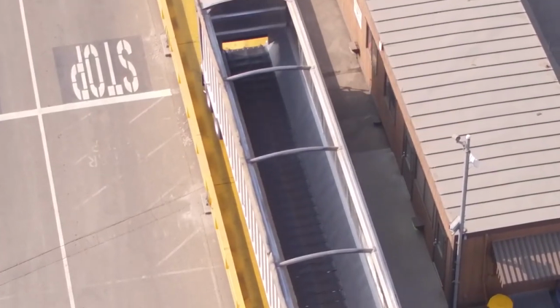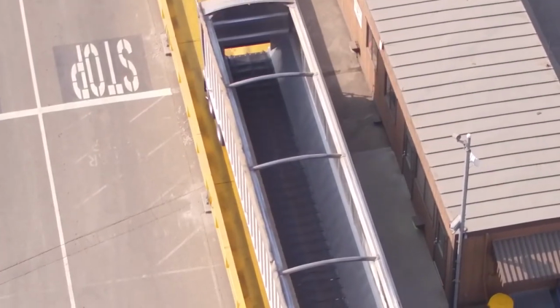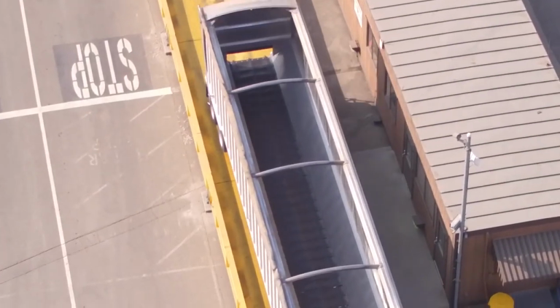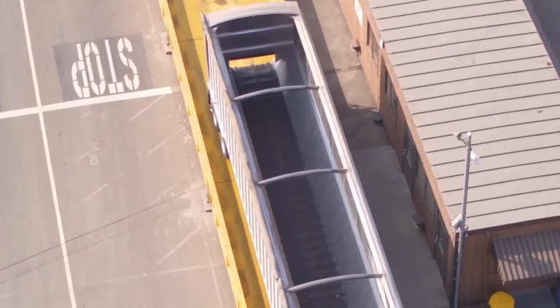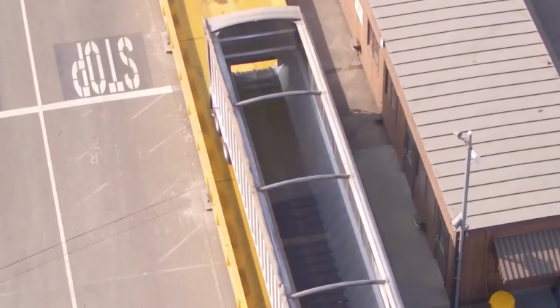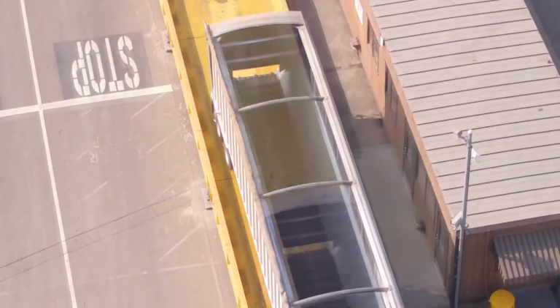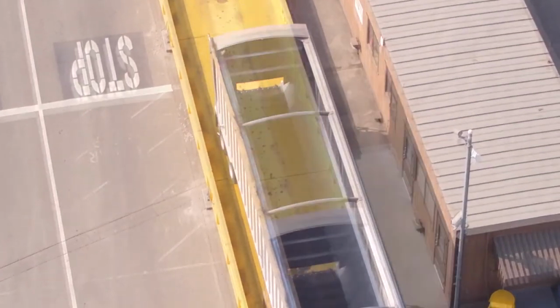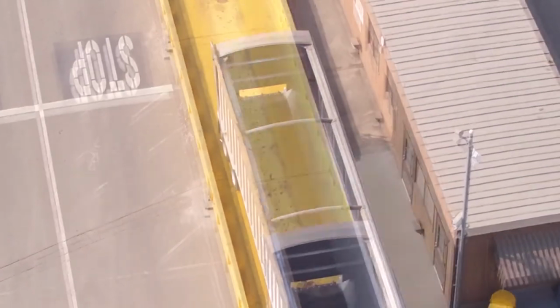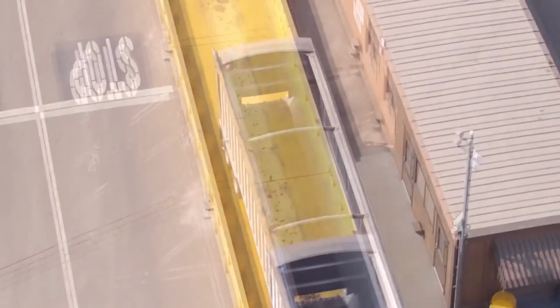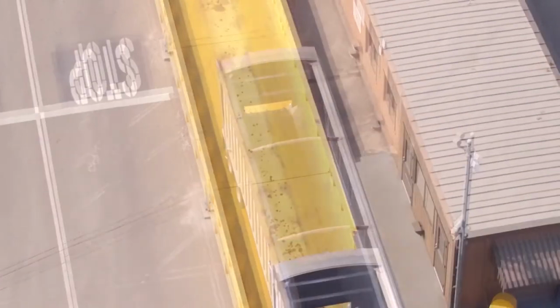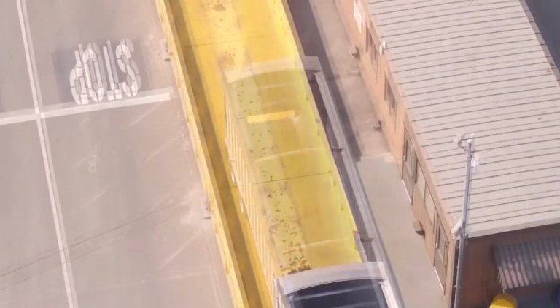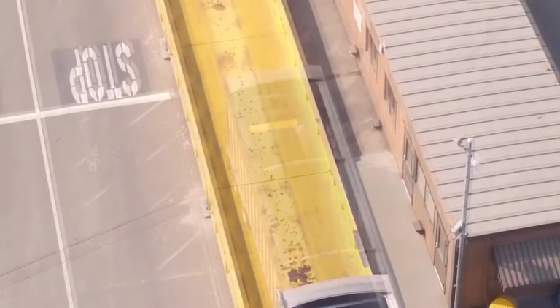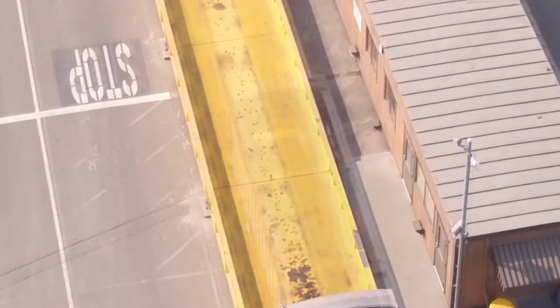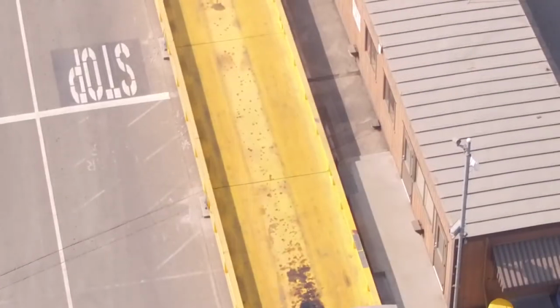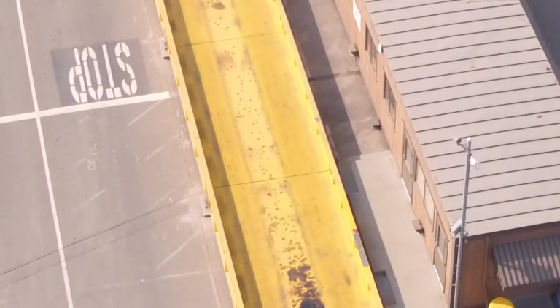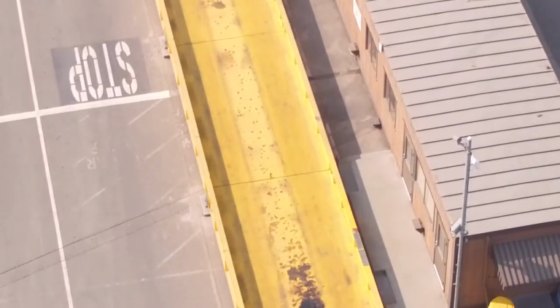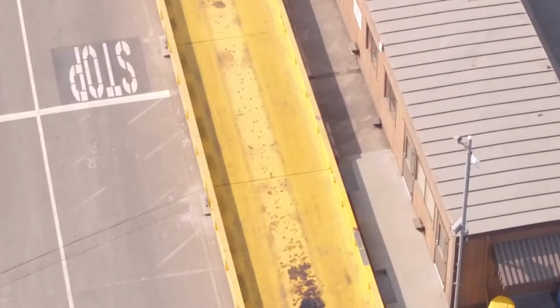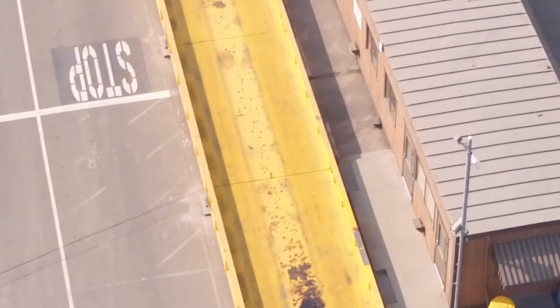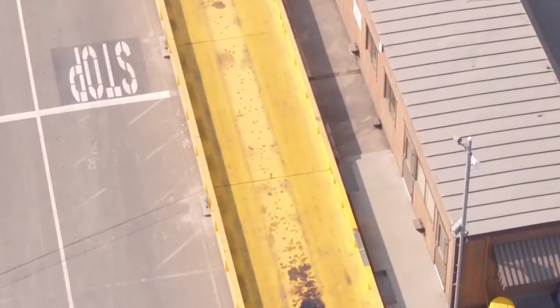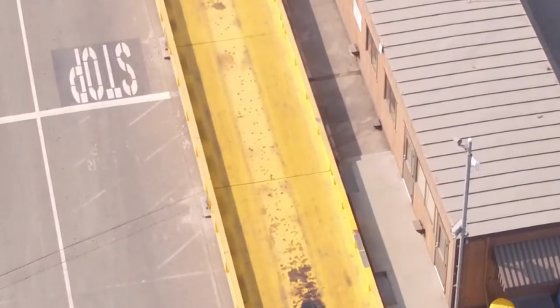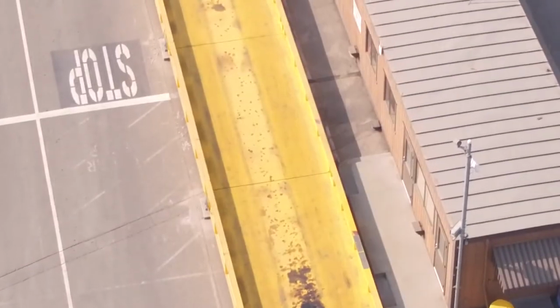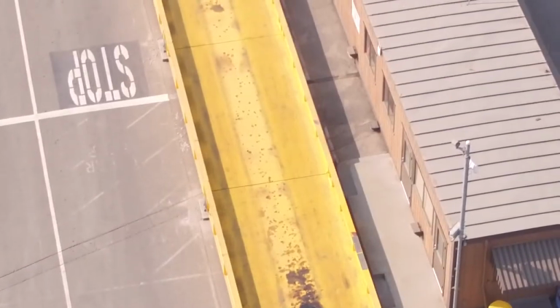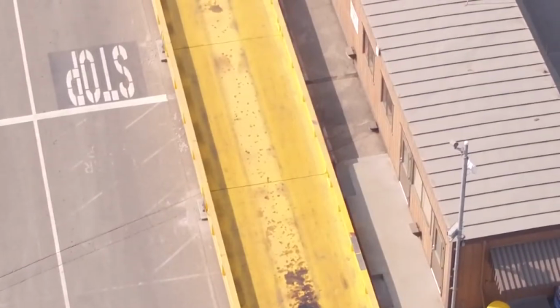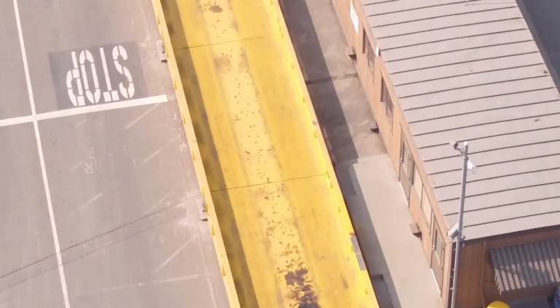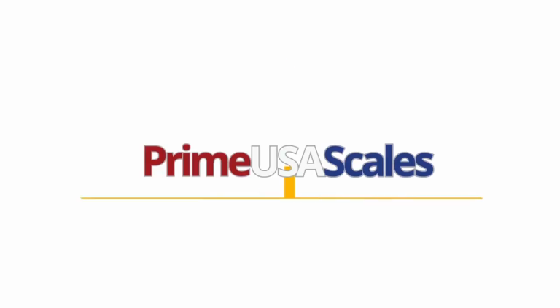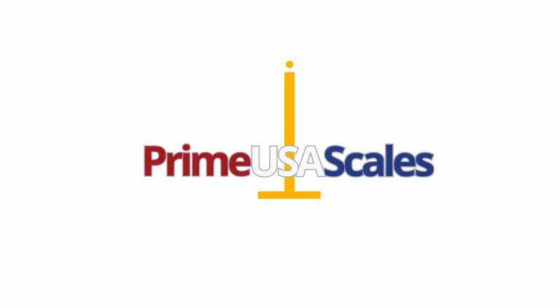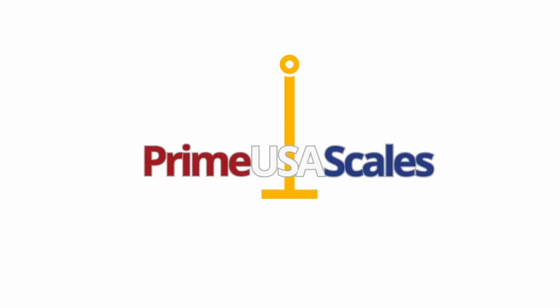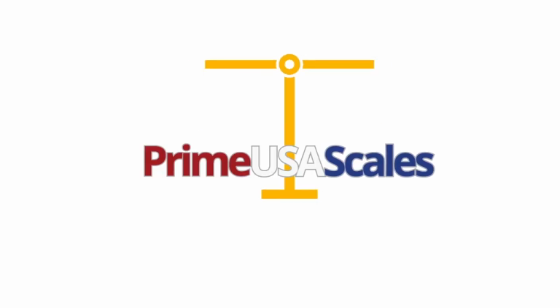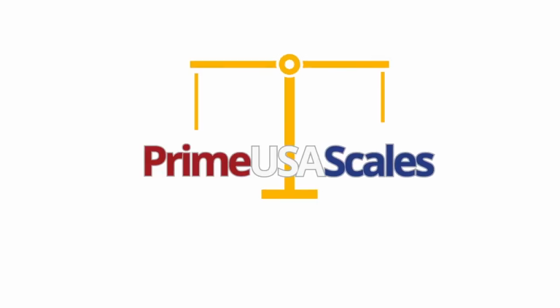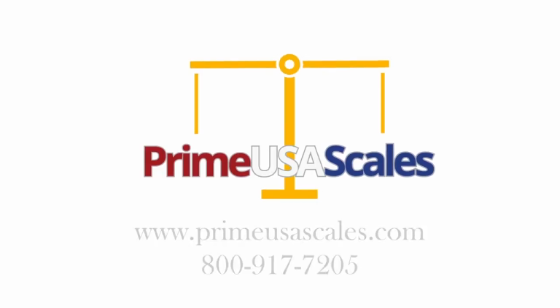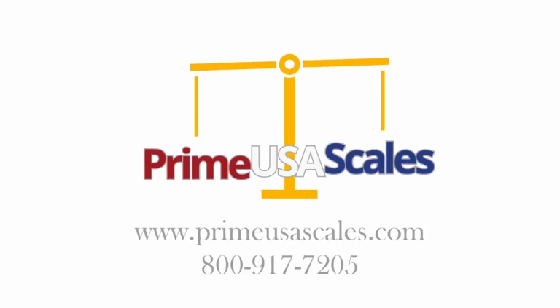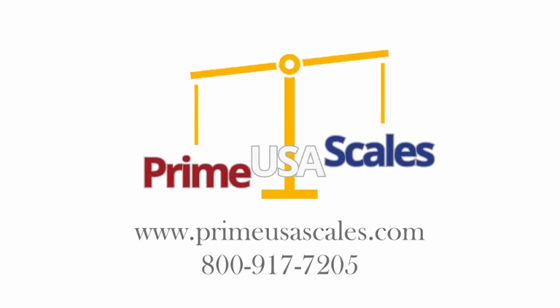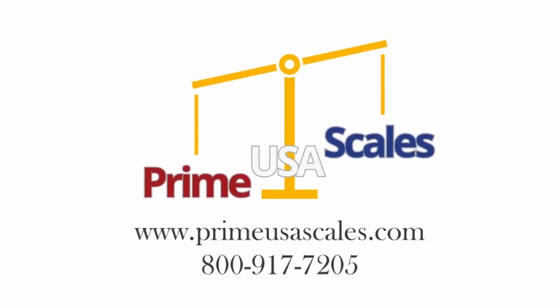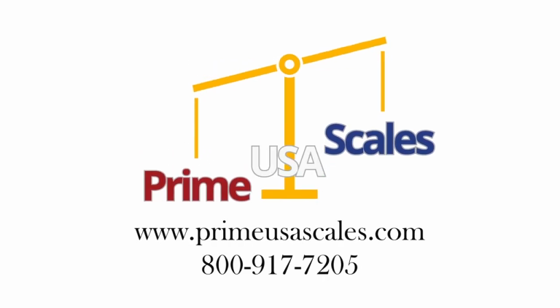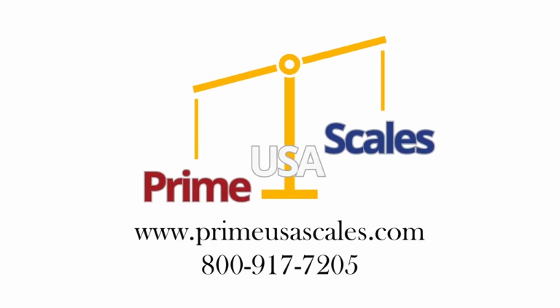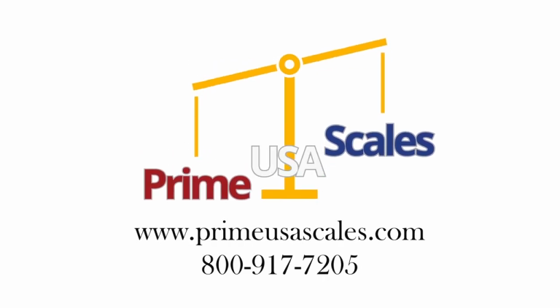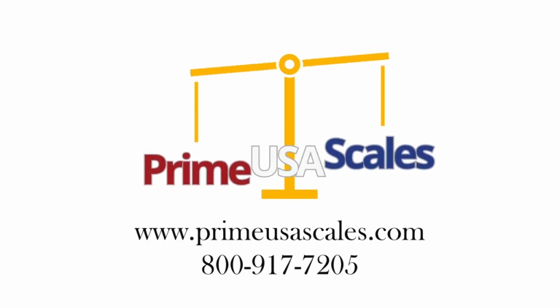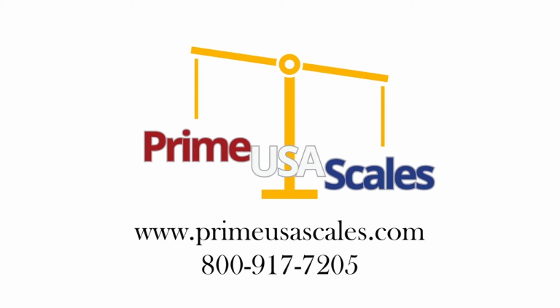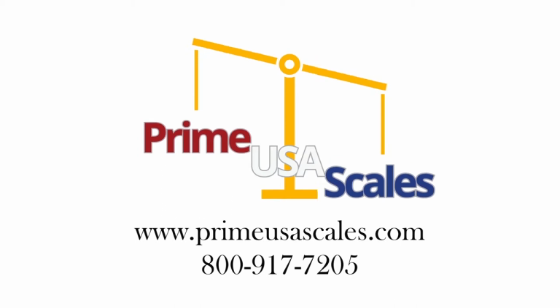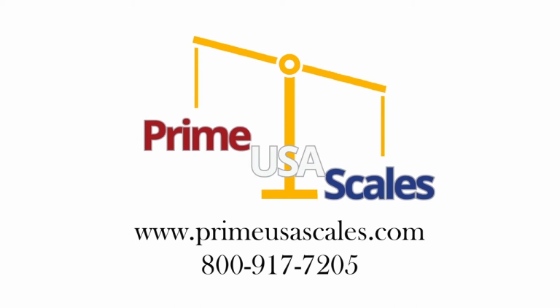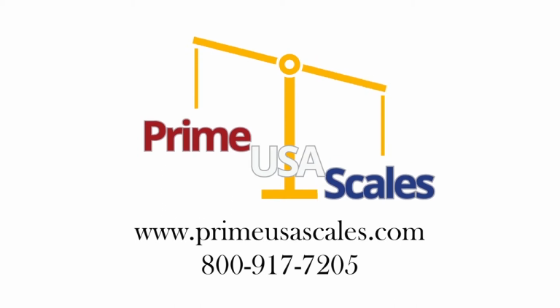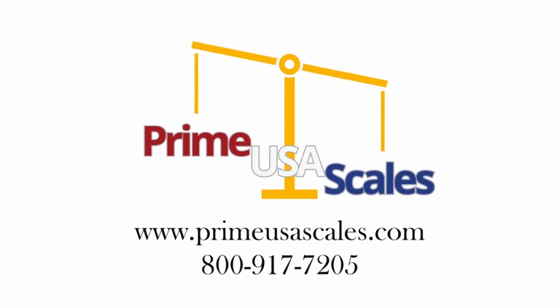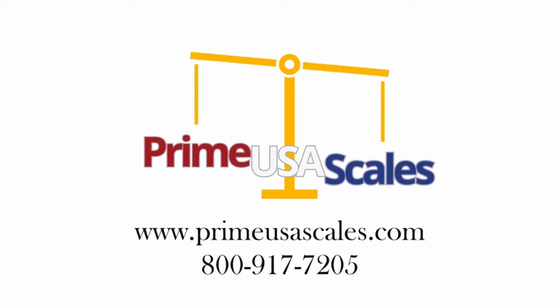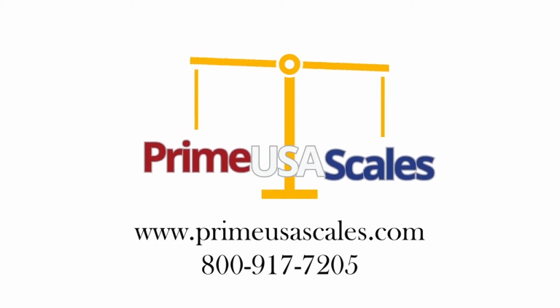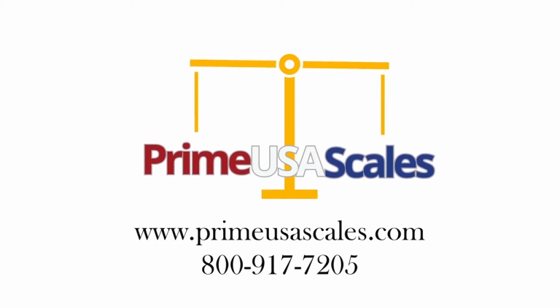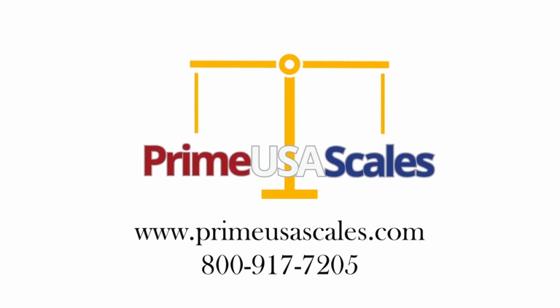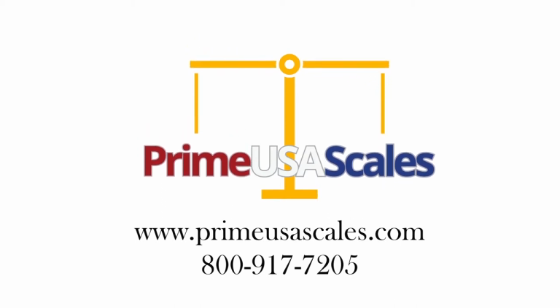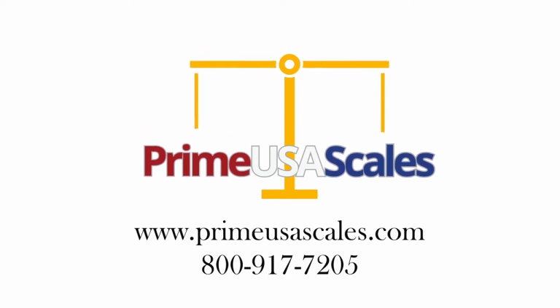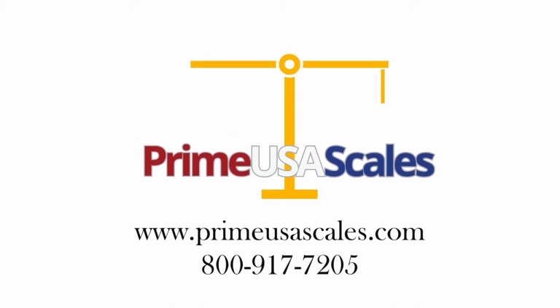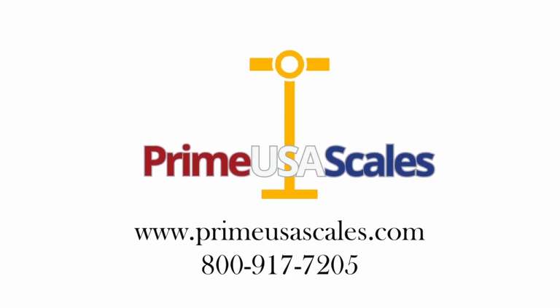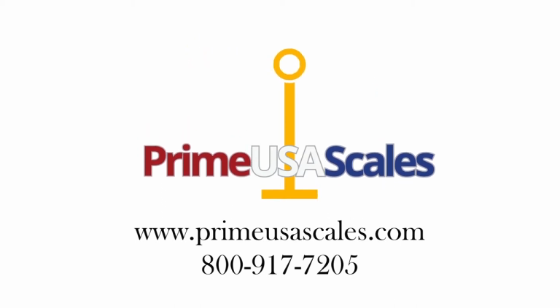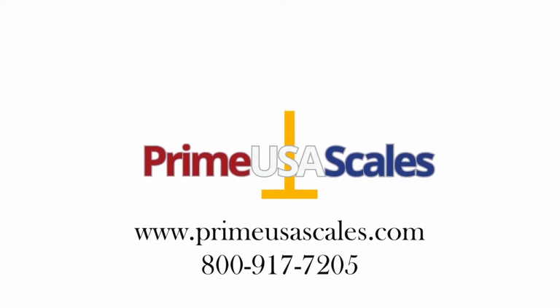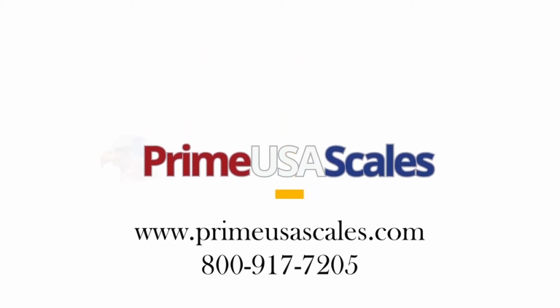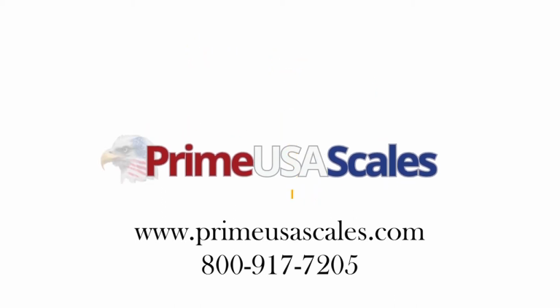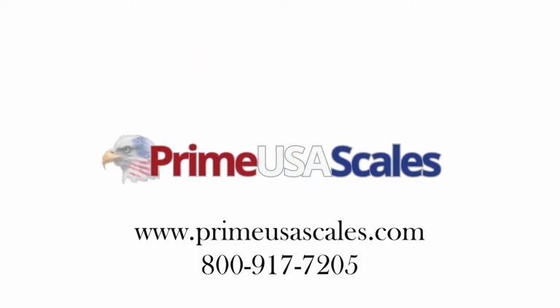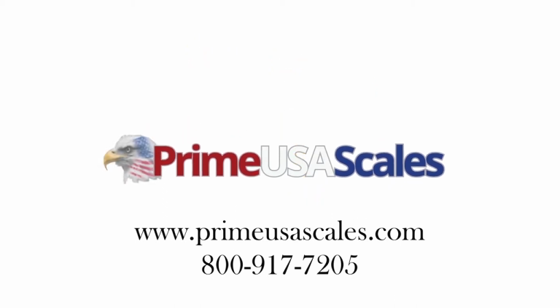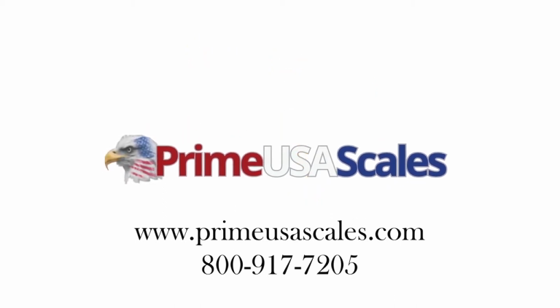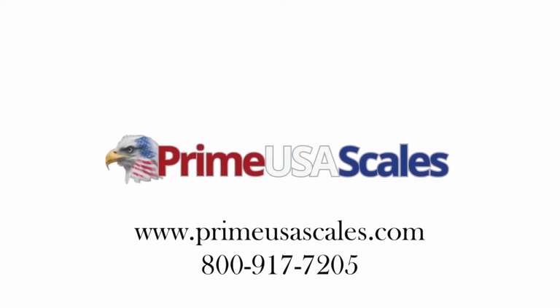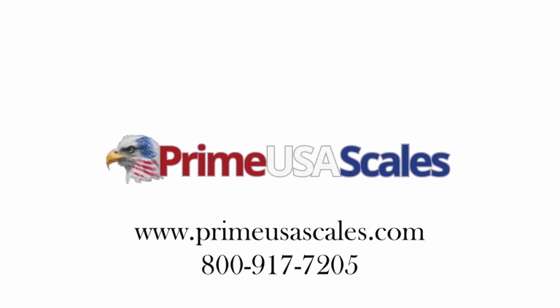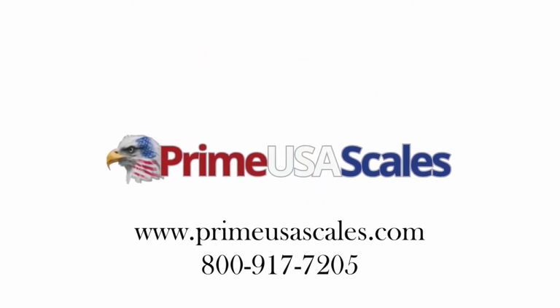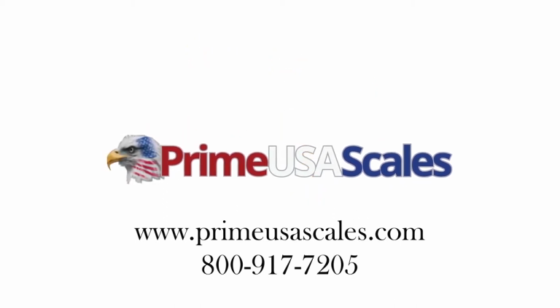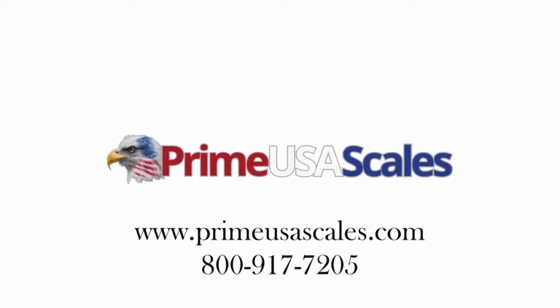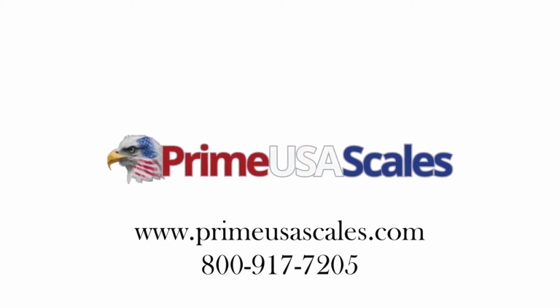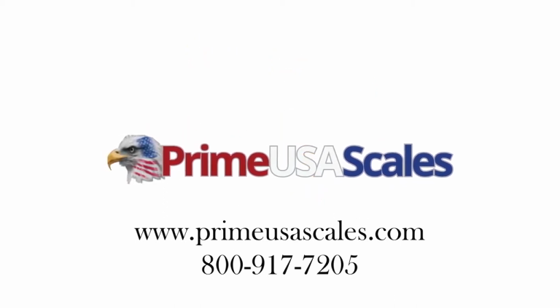Thank you for watching. If you have any questions, please give us a call at 800-917-7205.